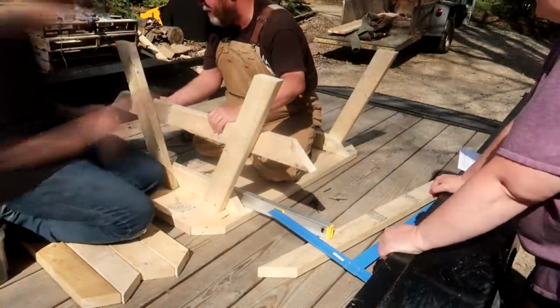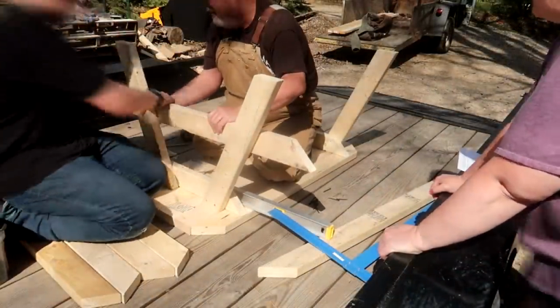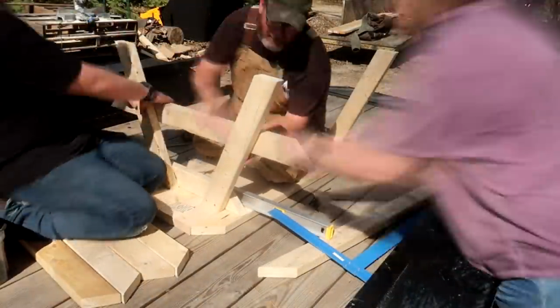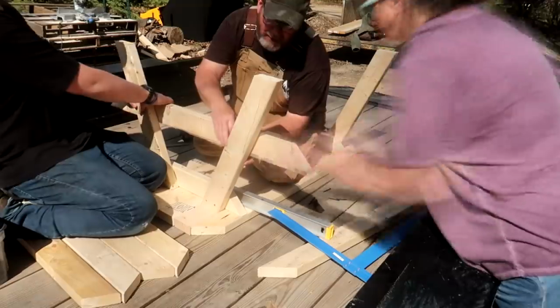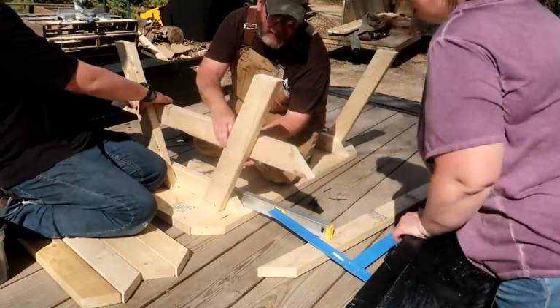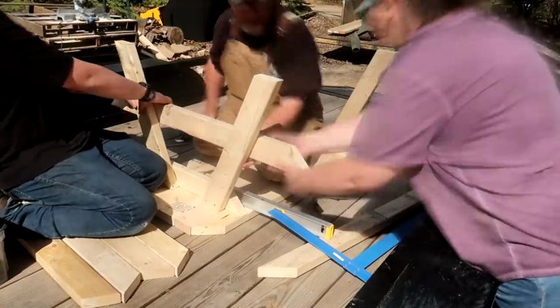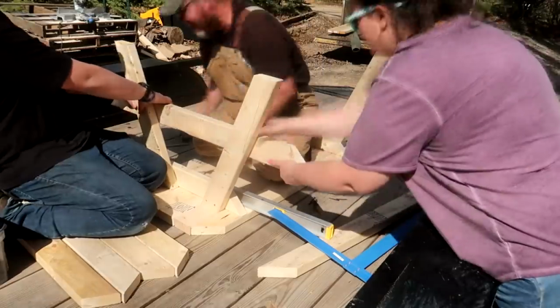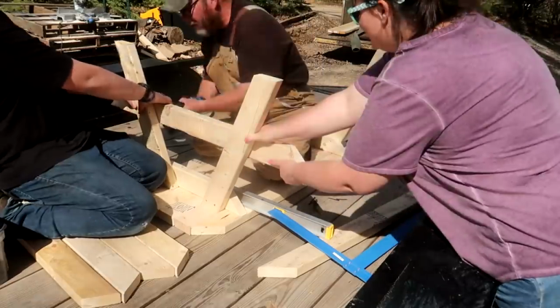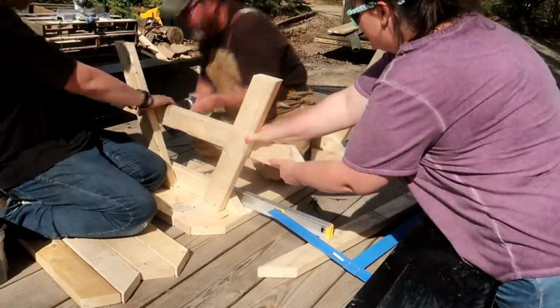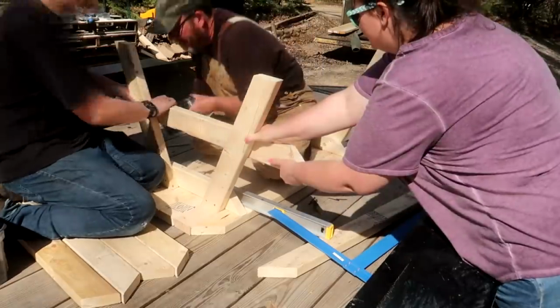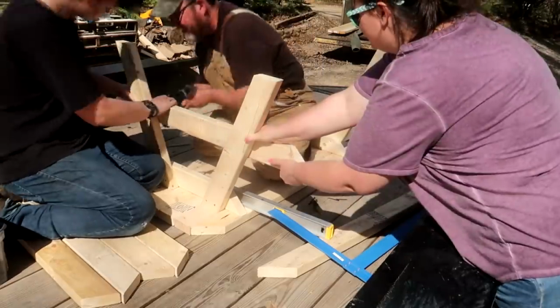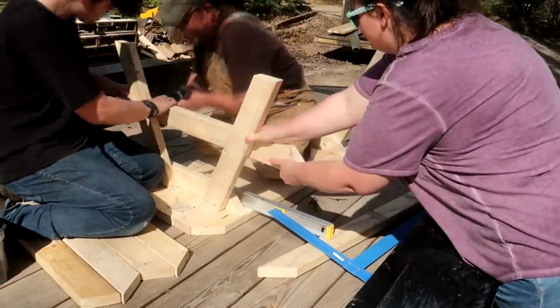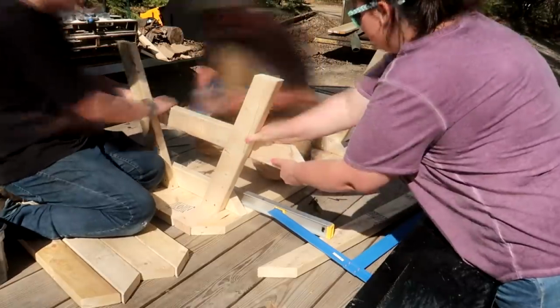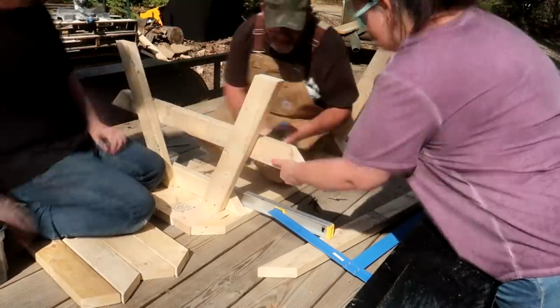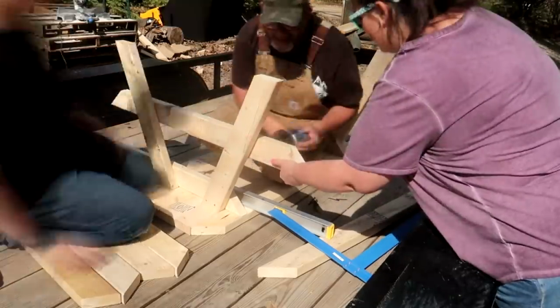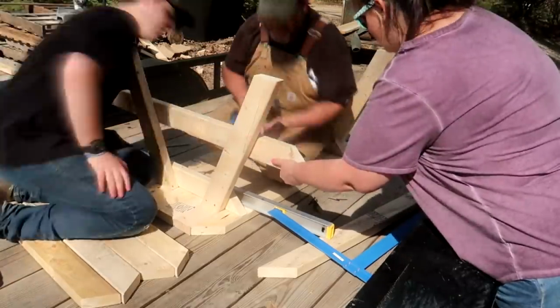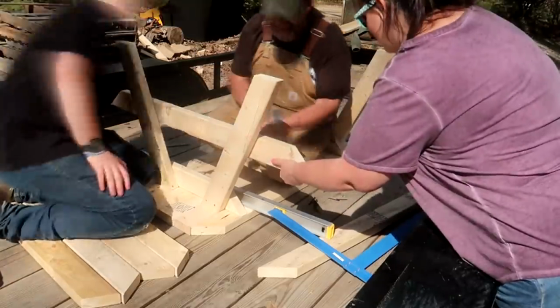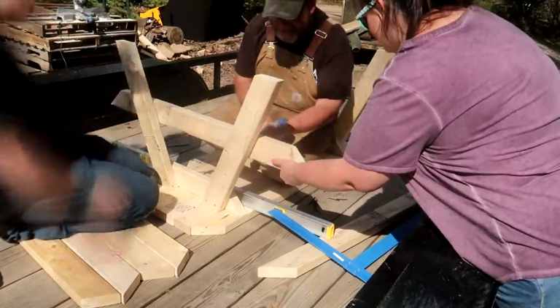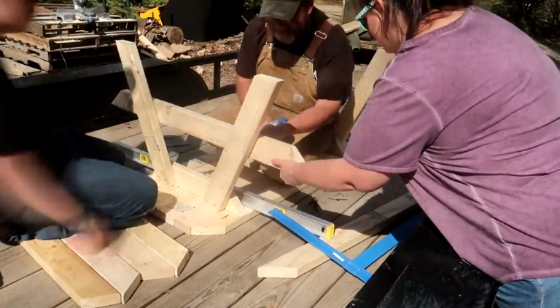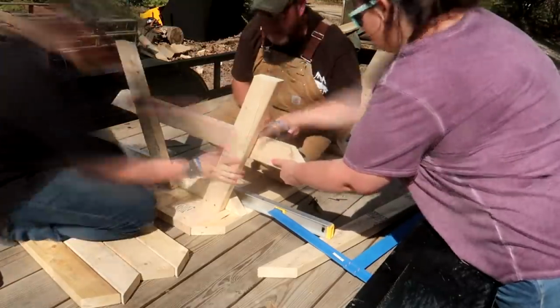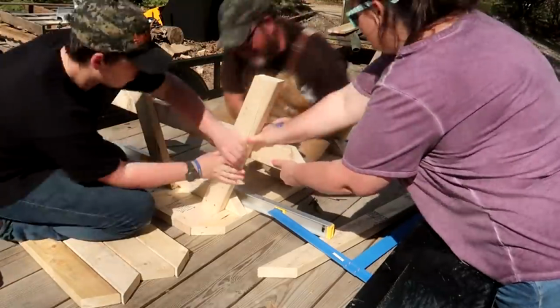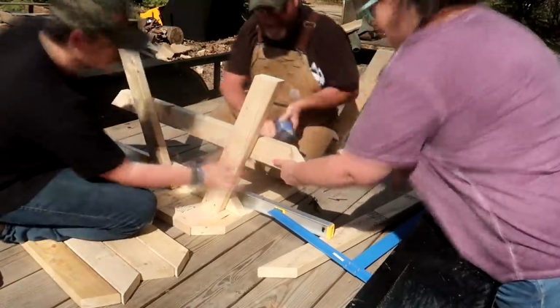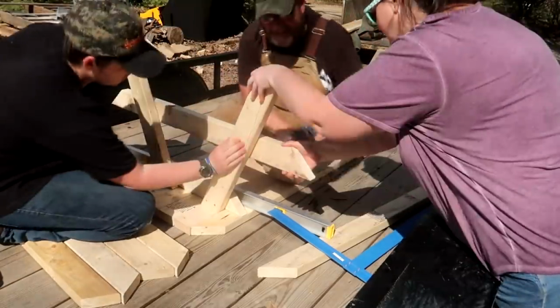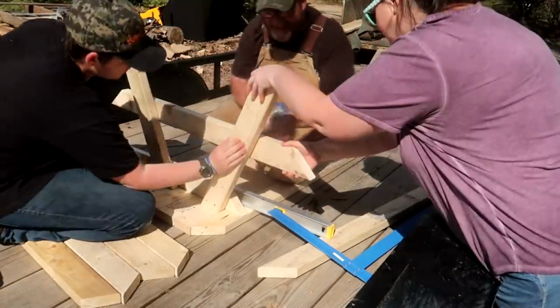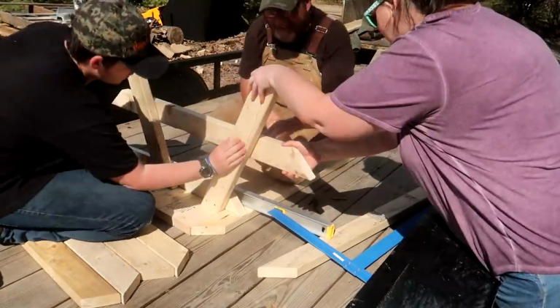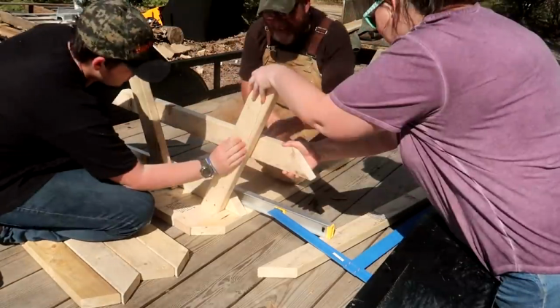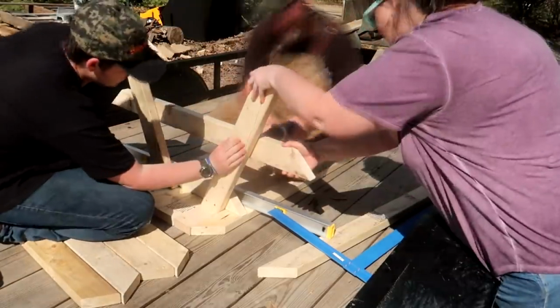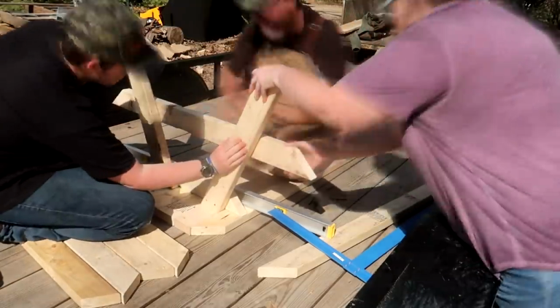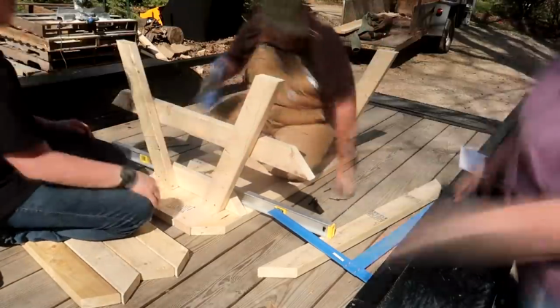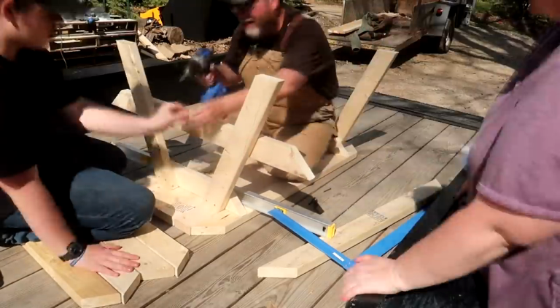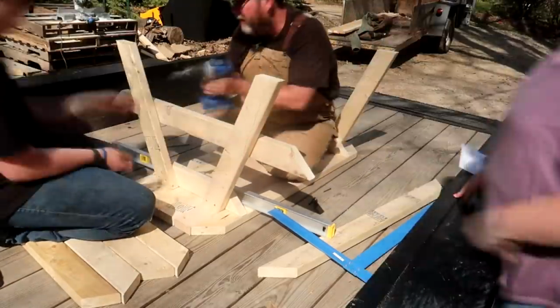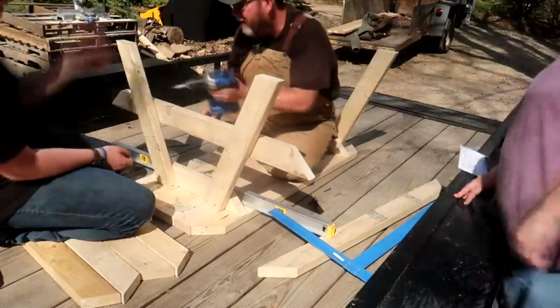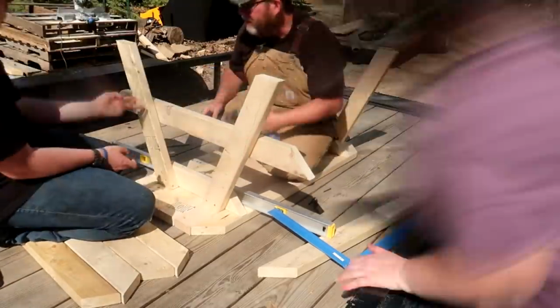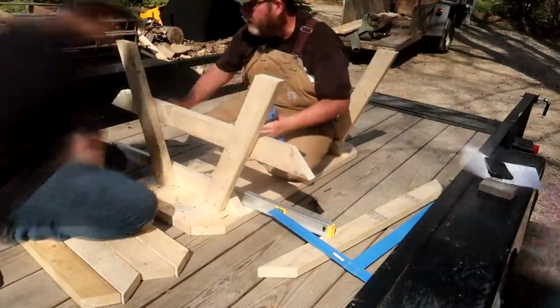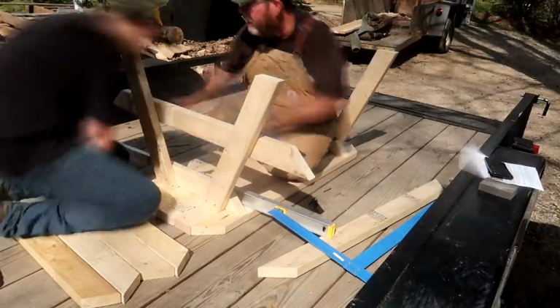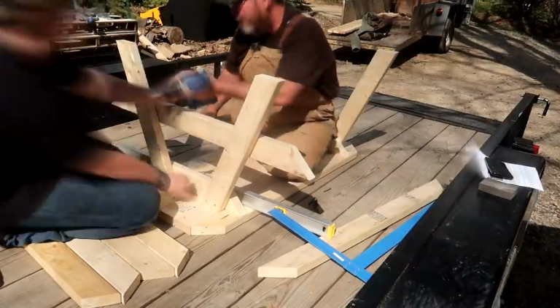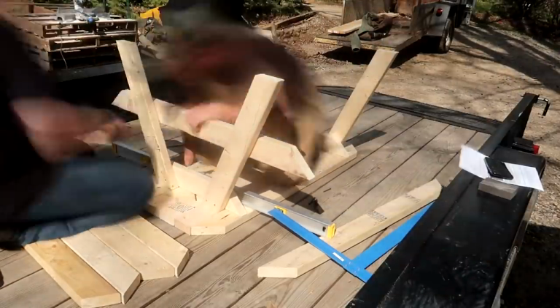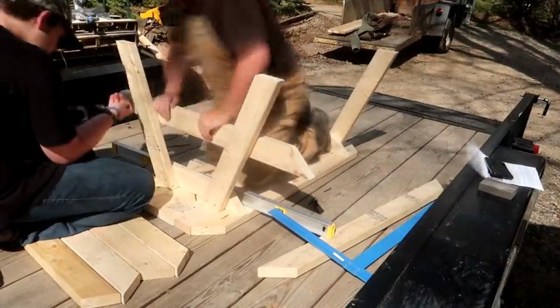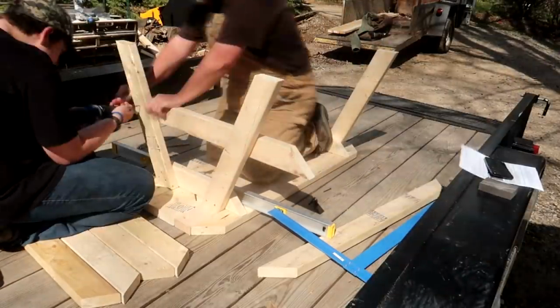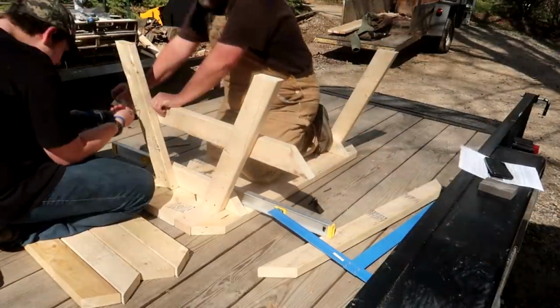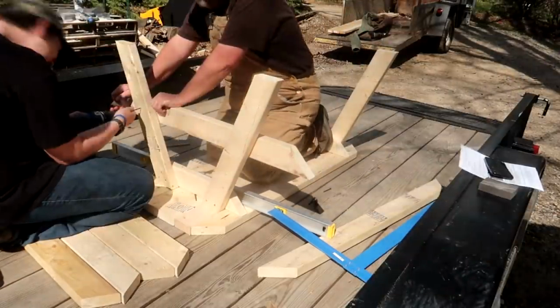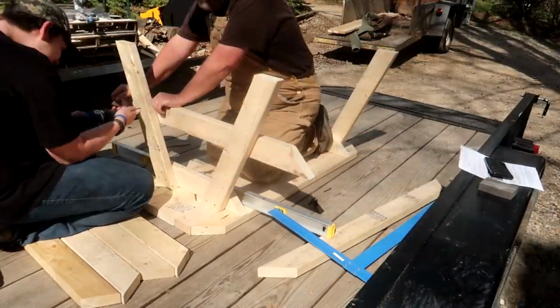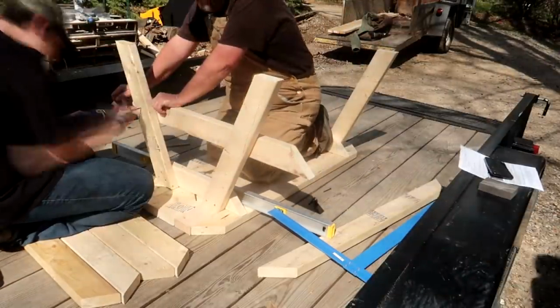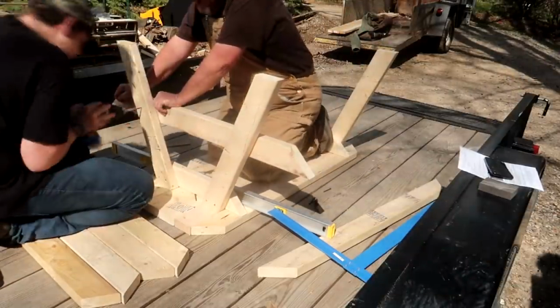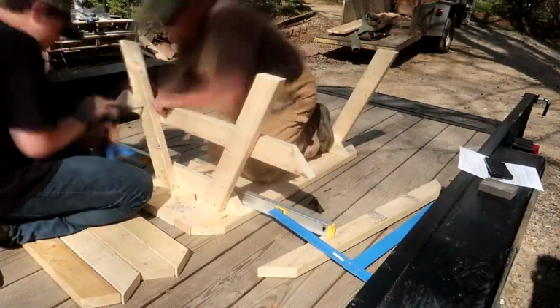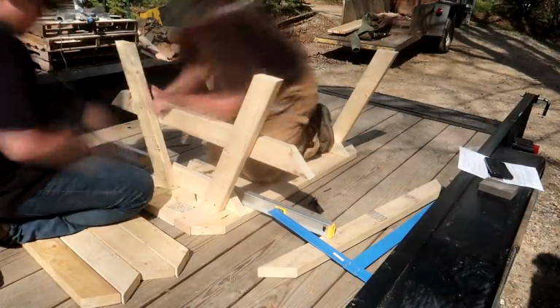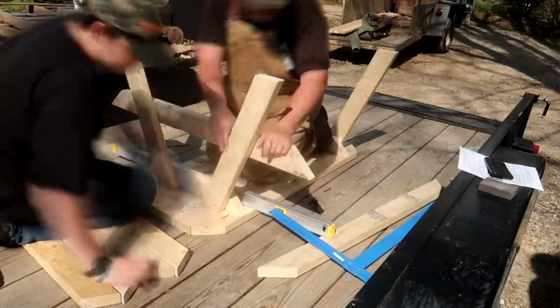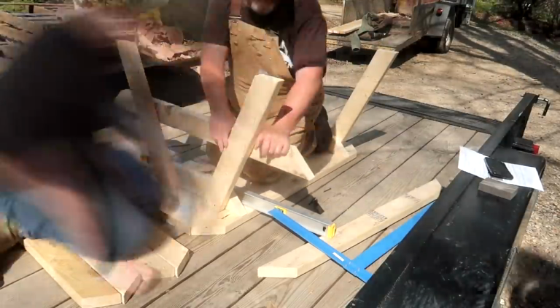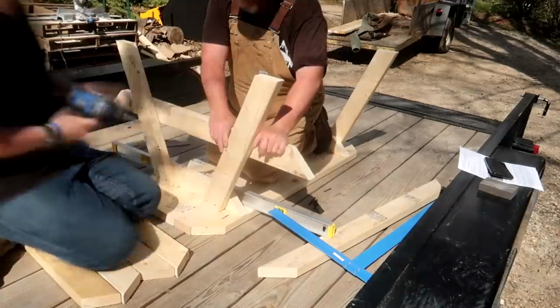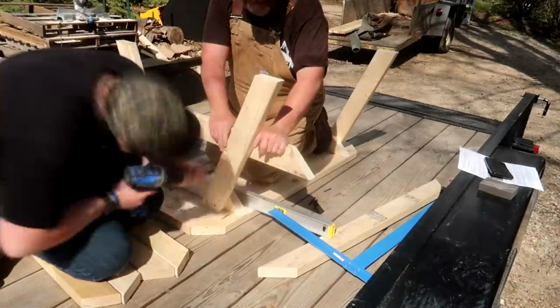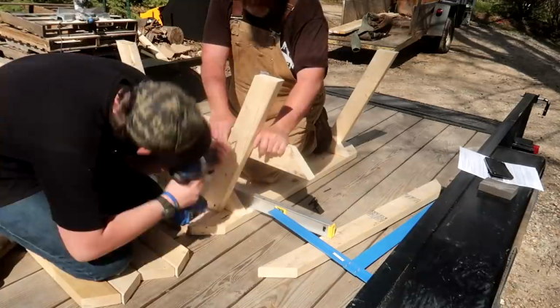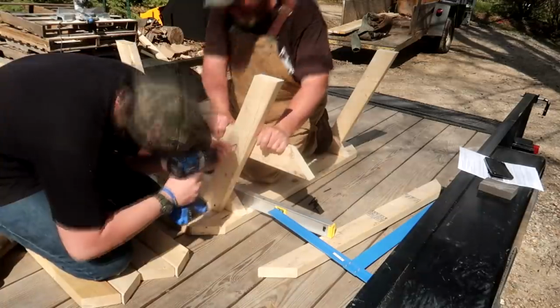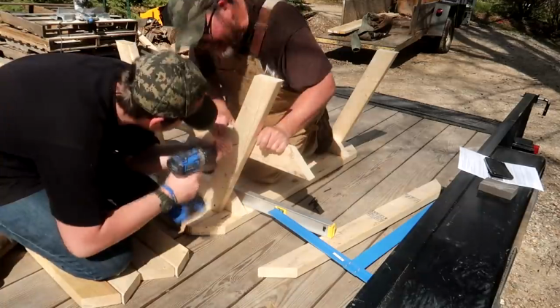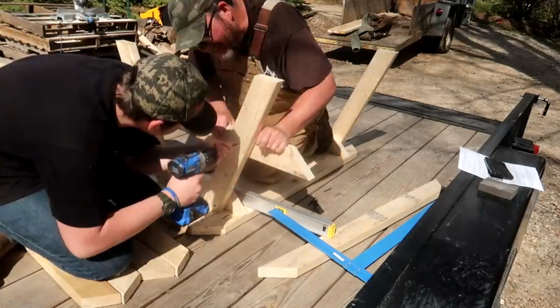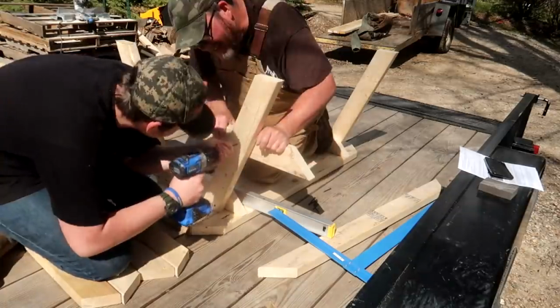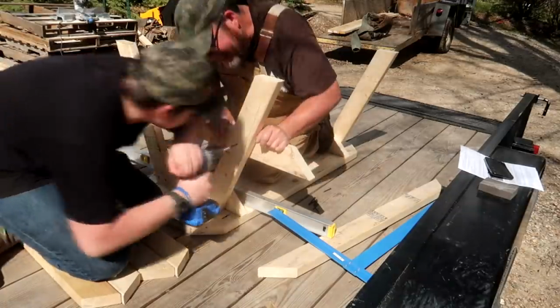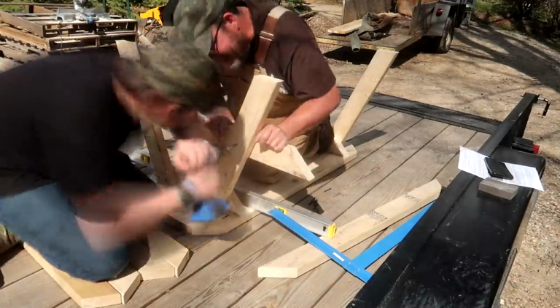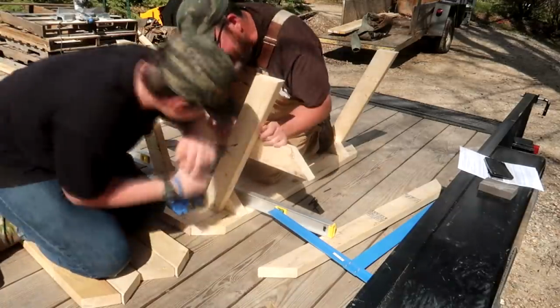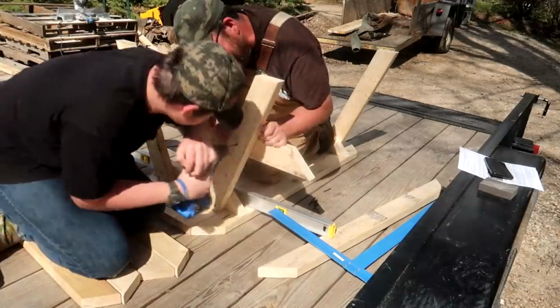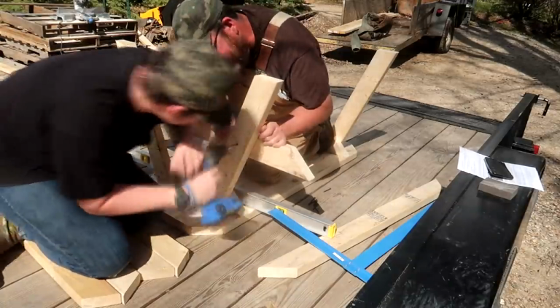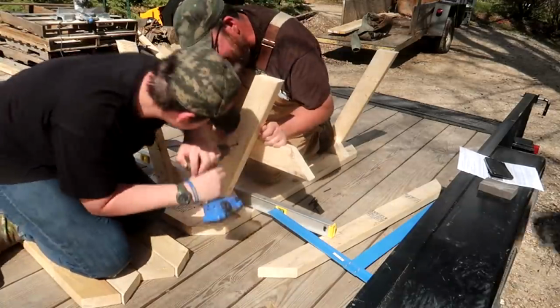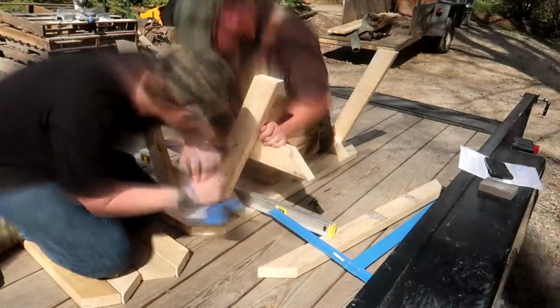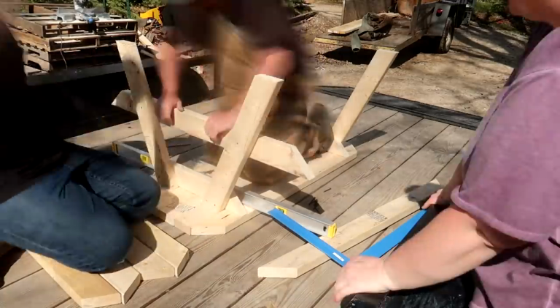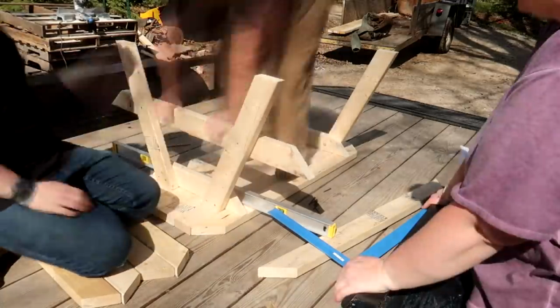For the bench braces, we centered them on the legs and put them nine inches from the bottom of the feet. Do this on both sides.